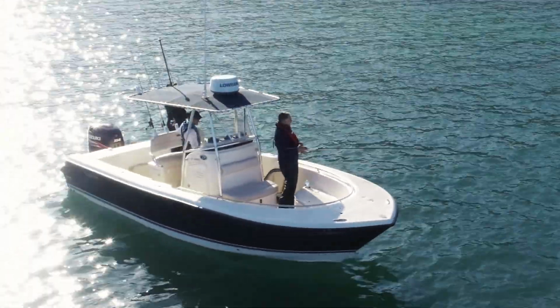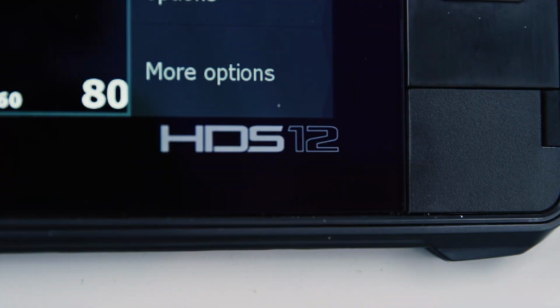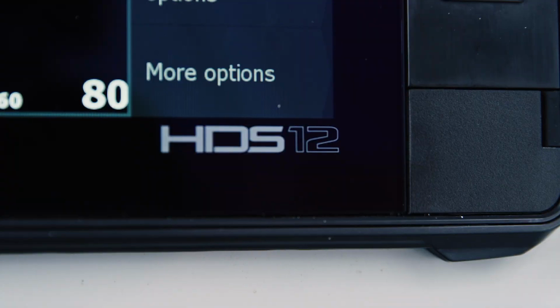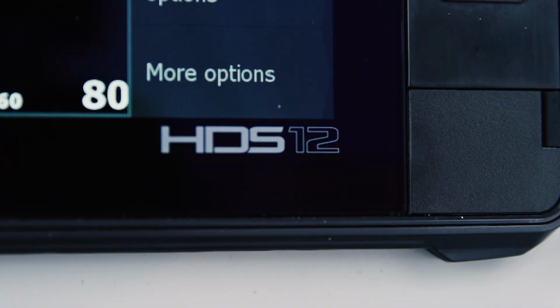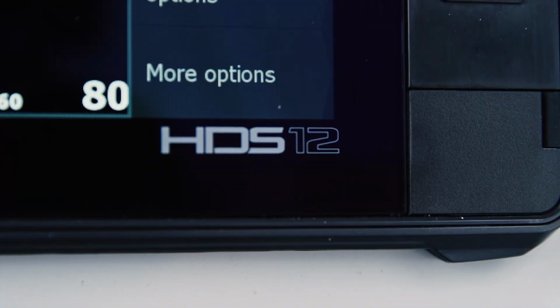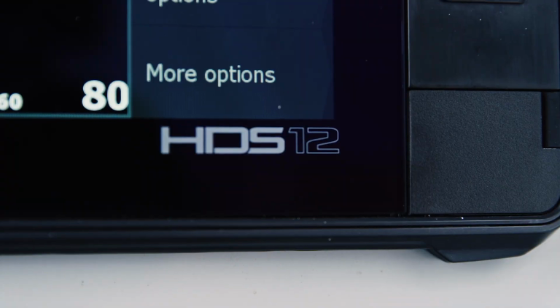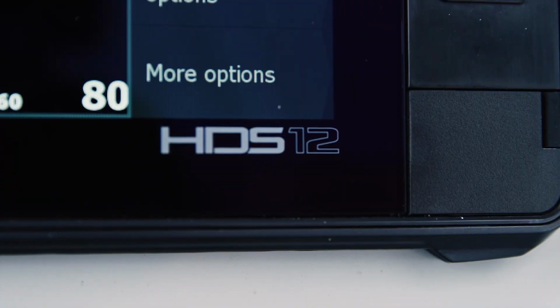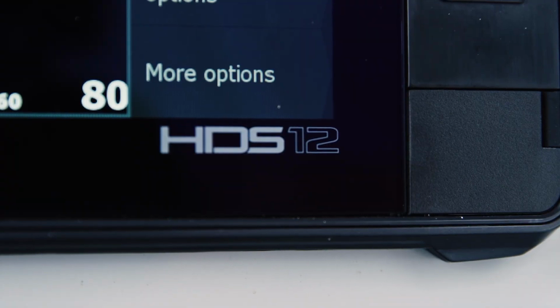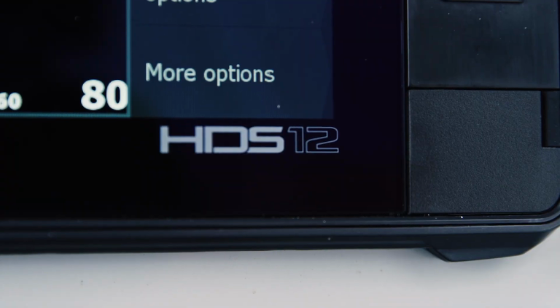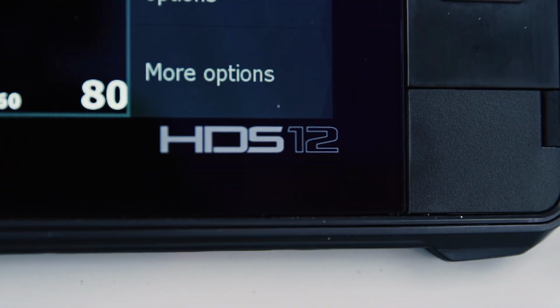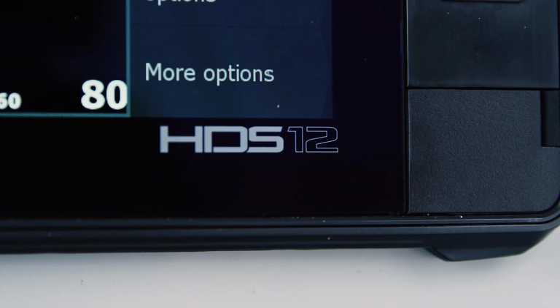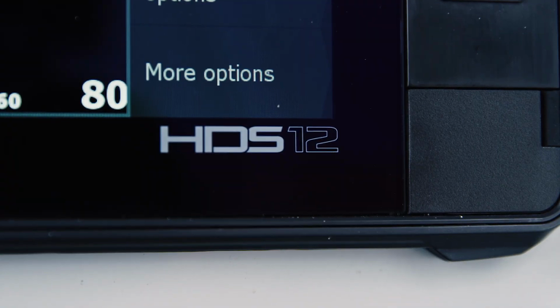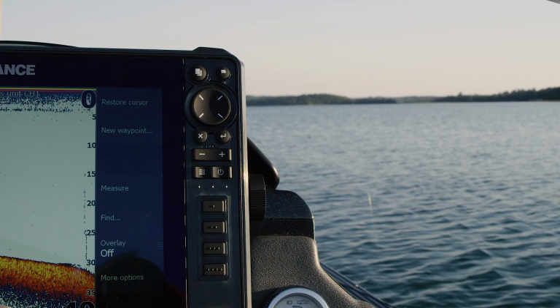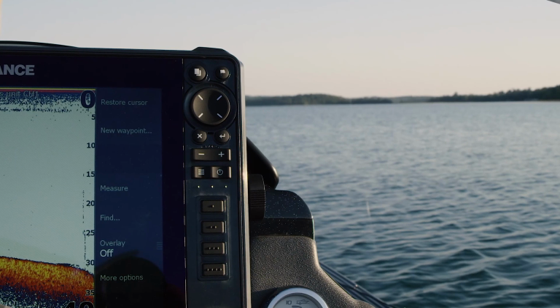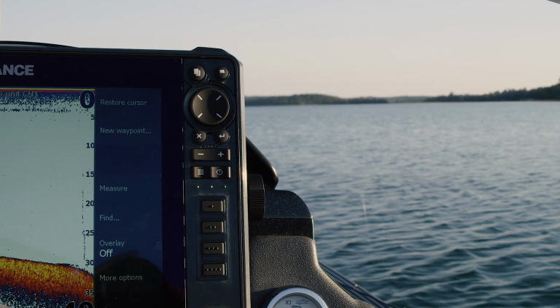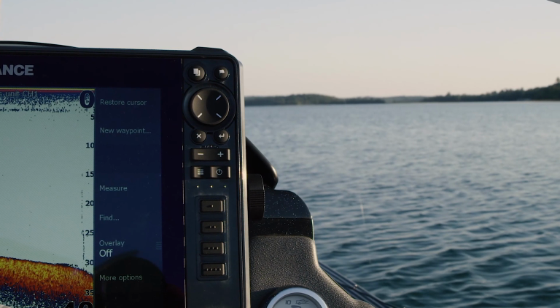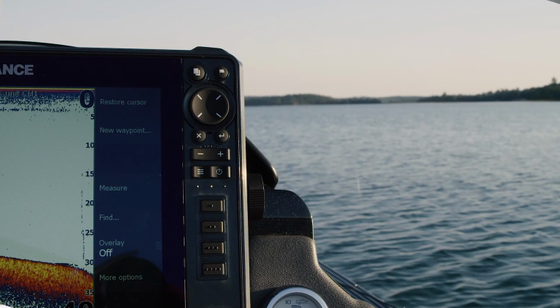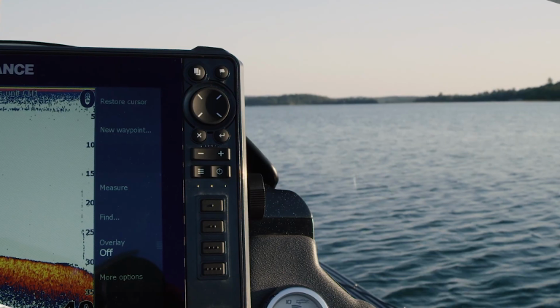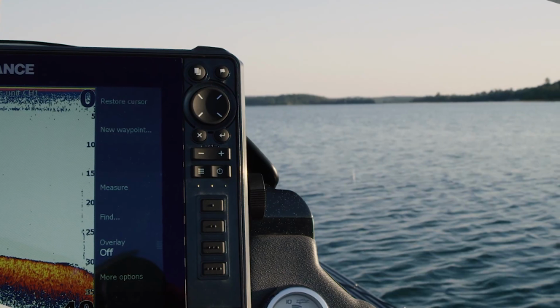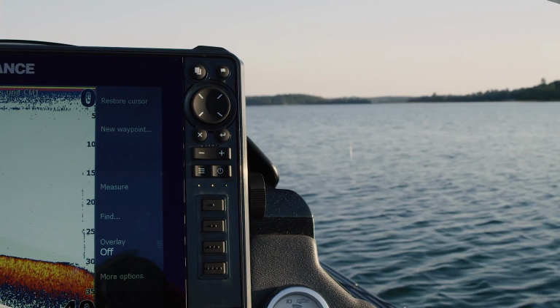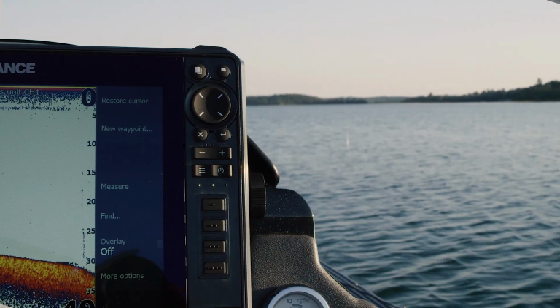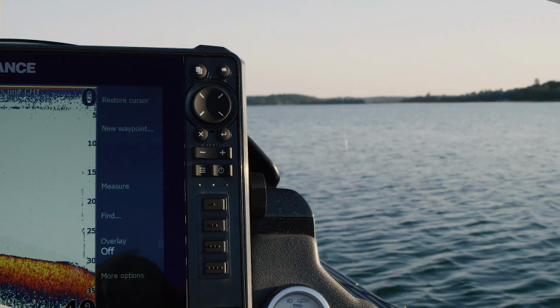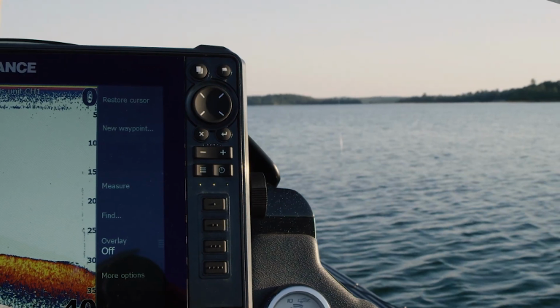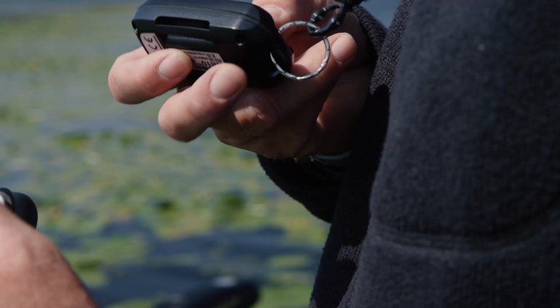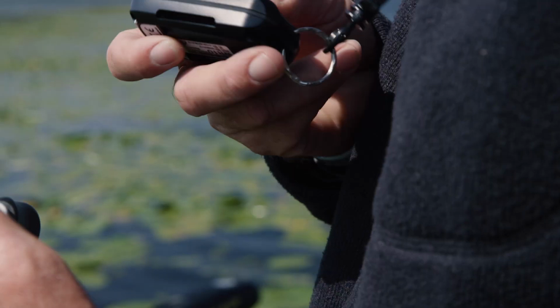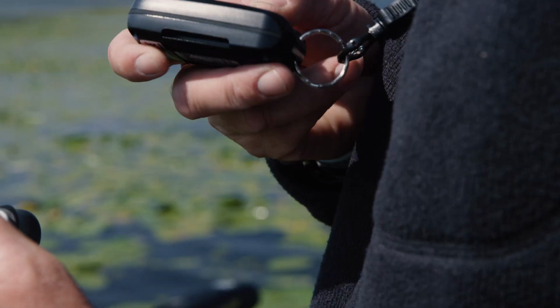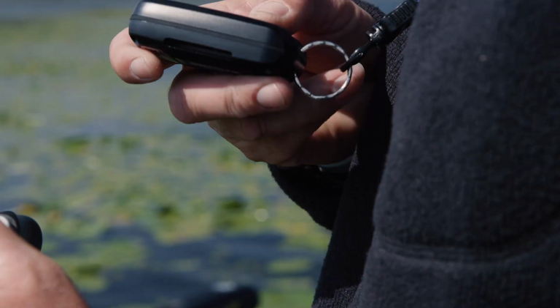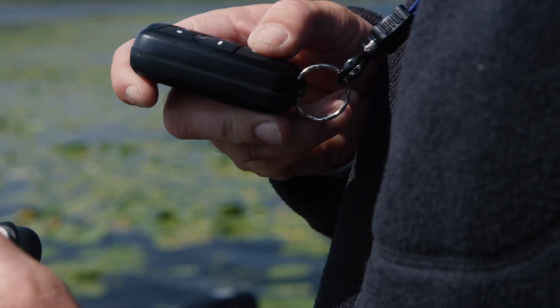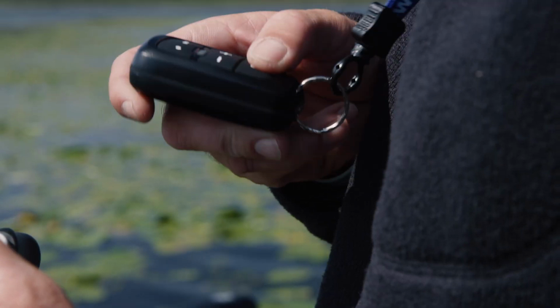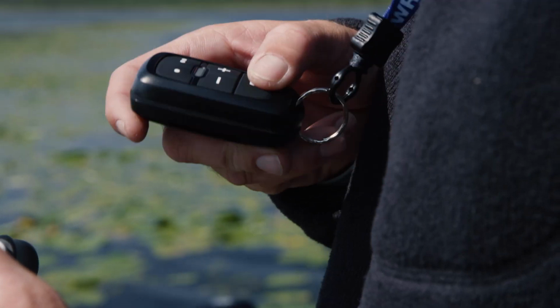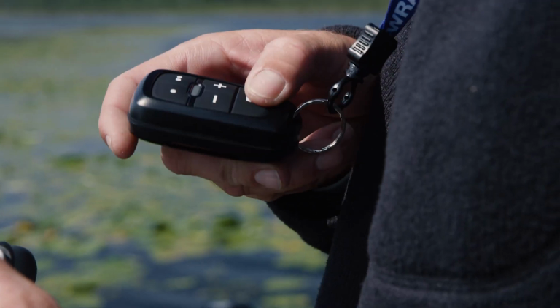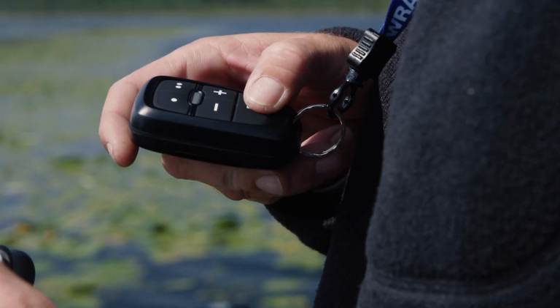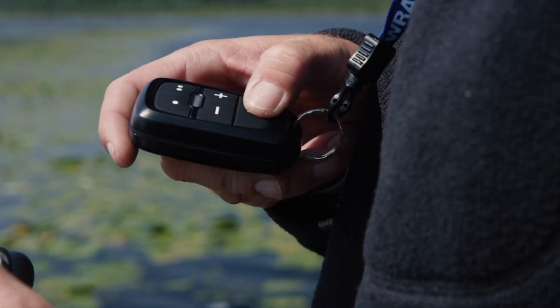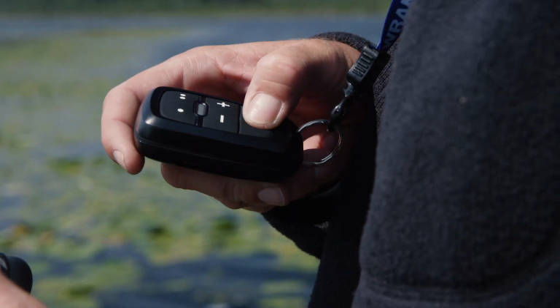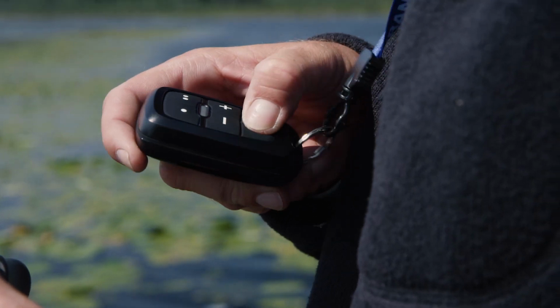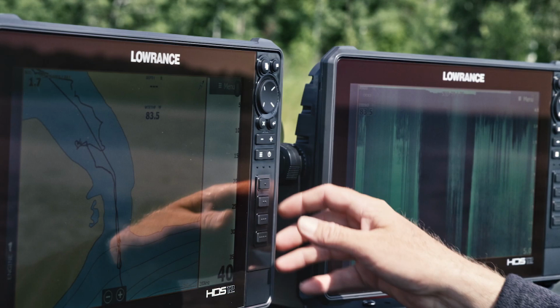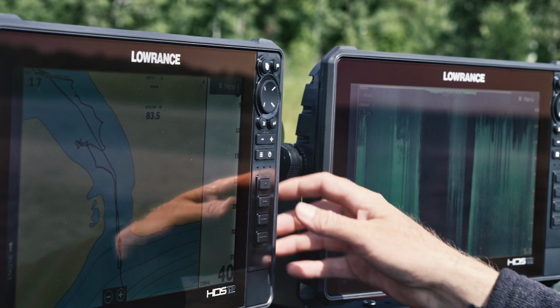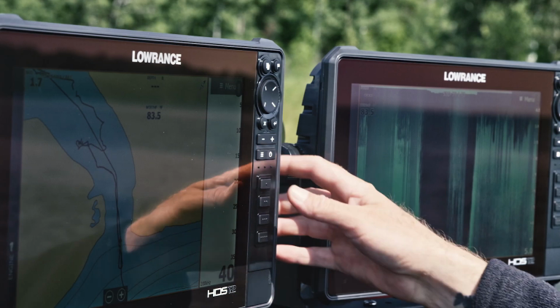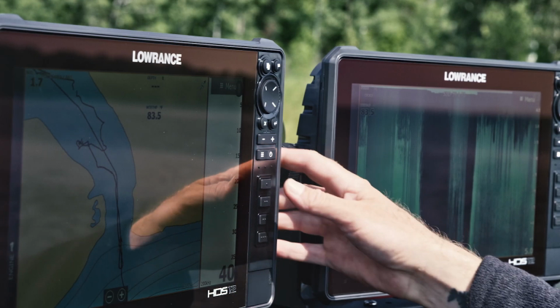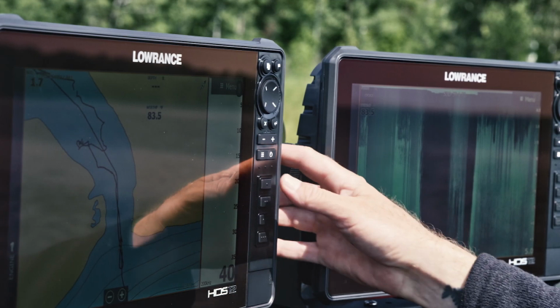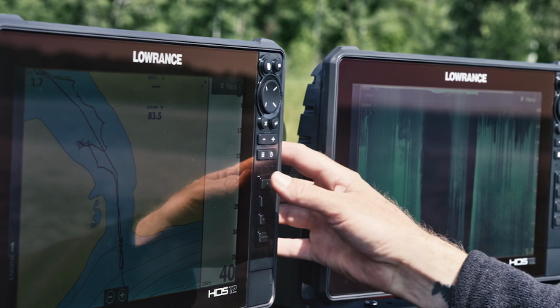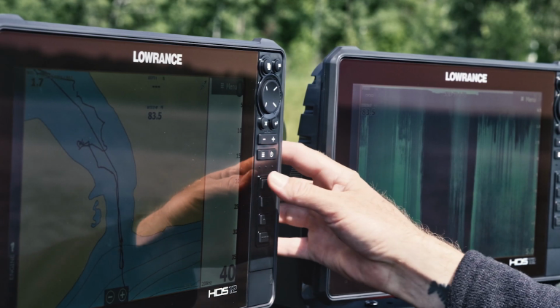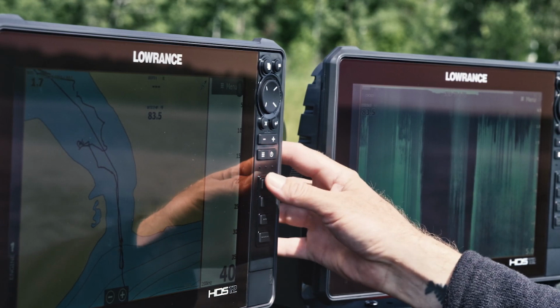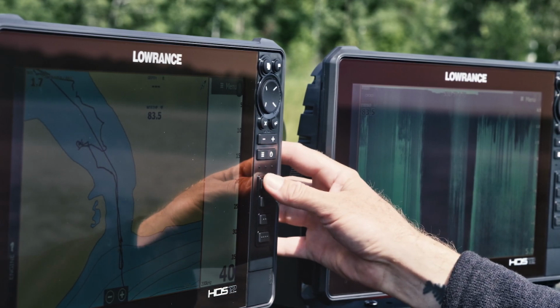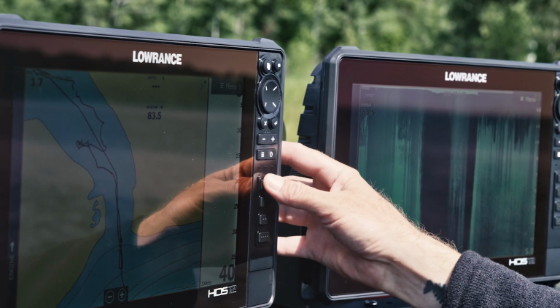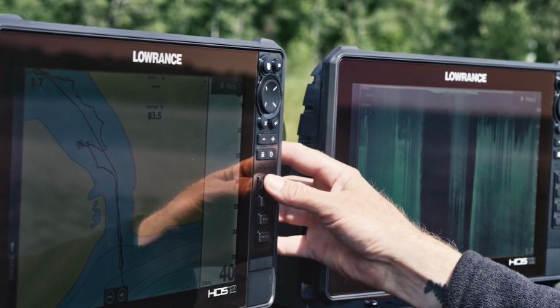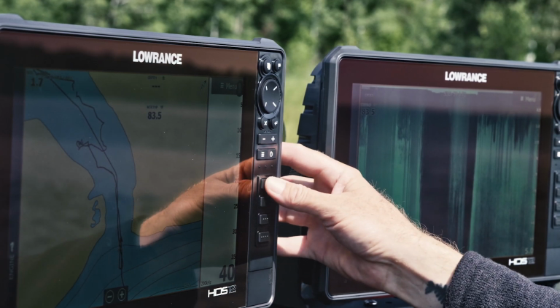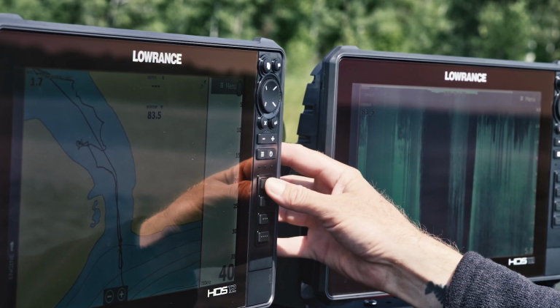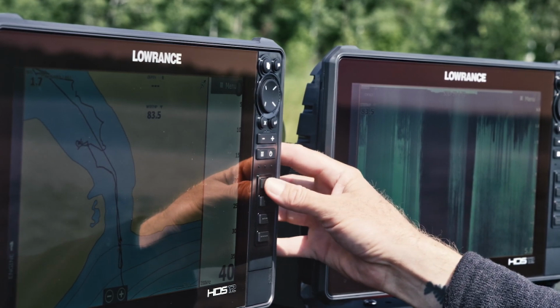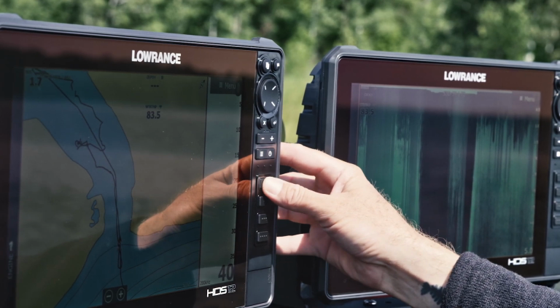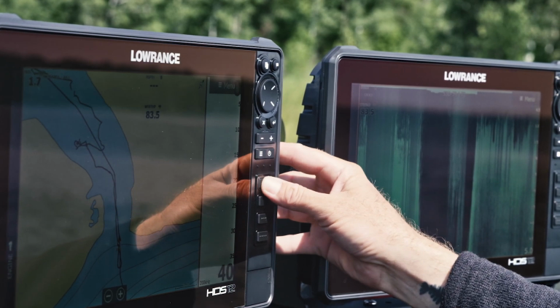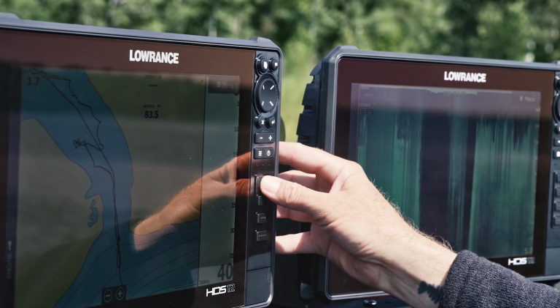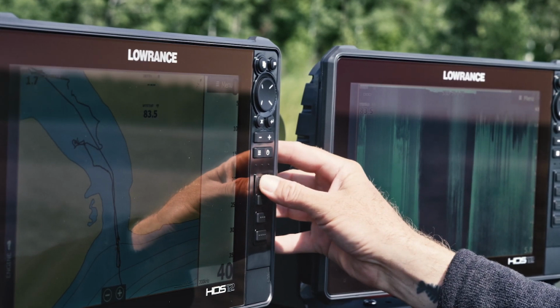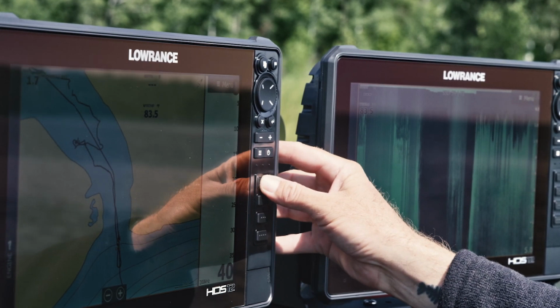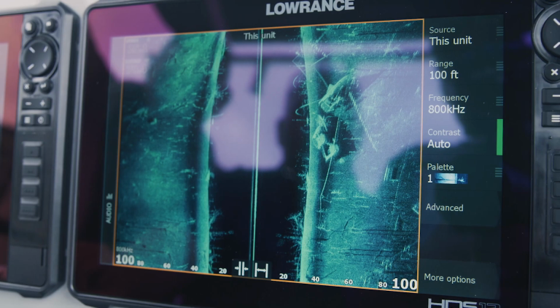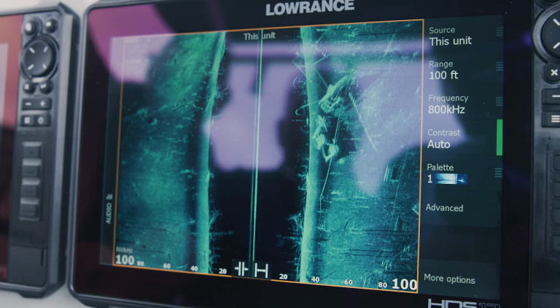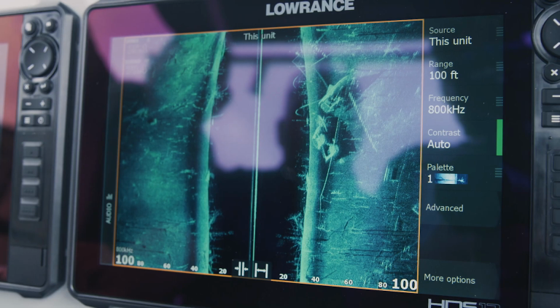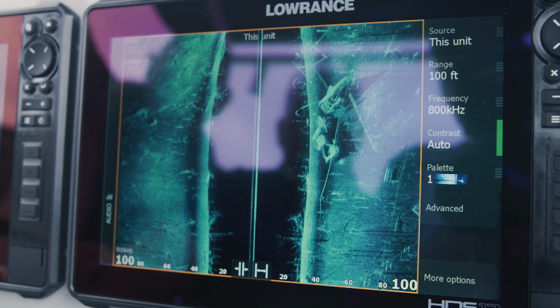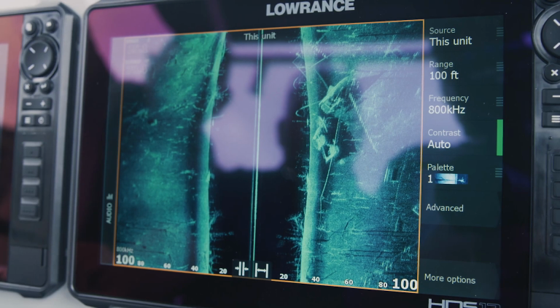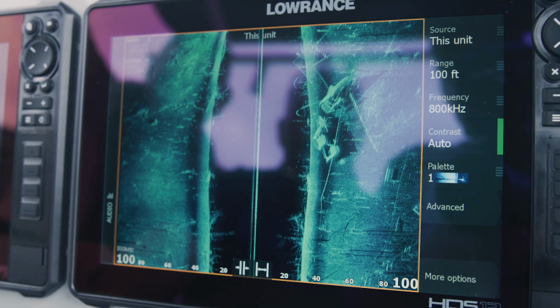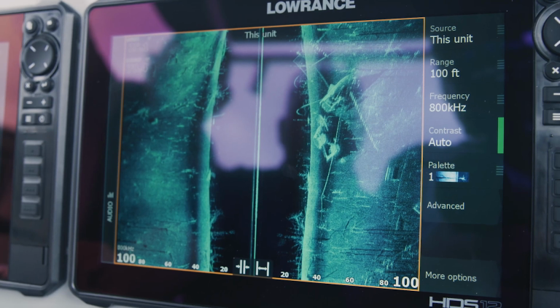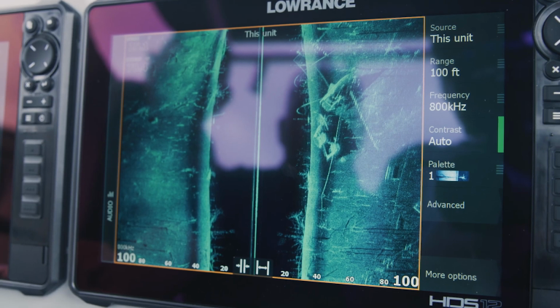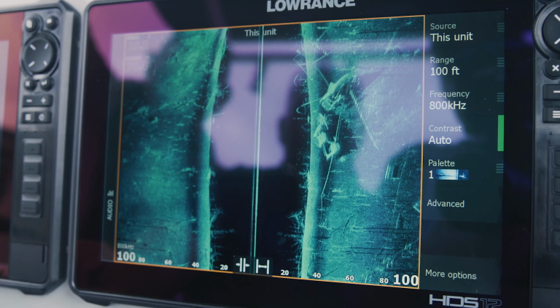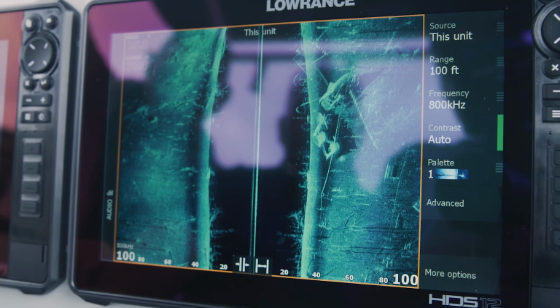Sleek new design with easy control form. The clearest images underwater with uncompromising range.